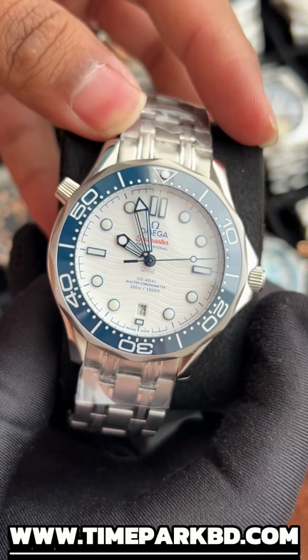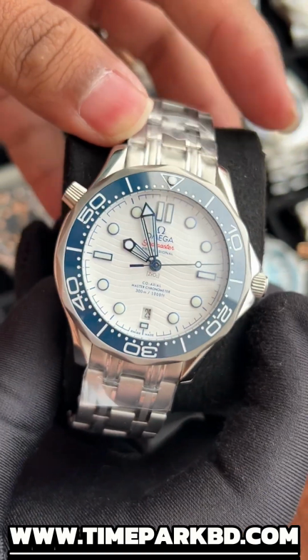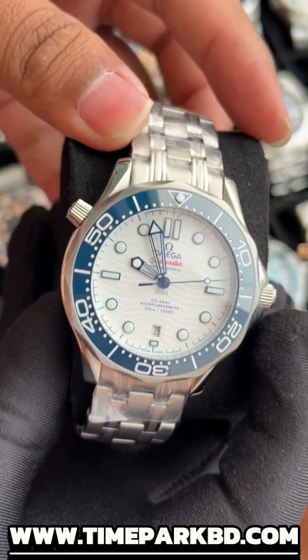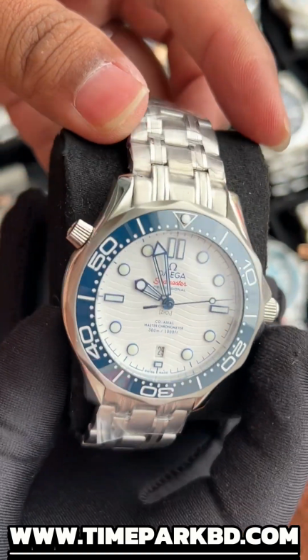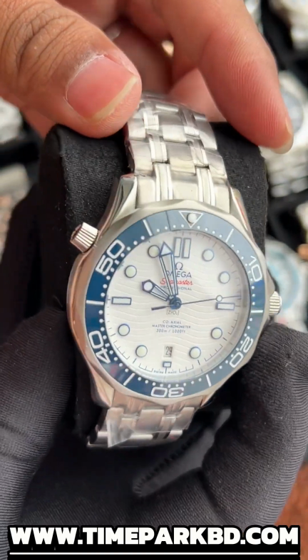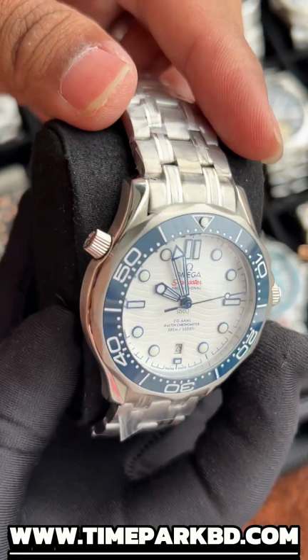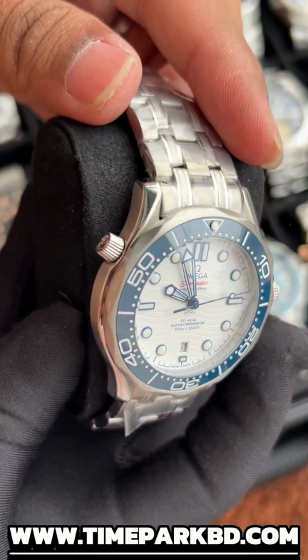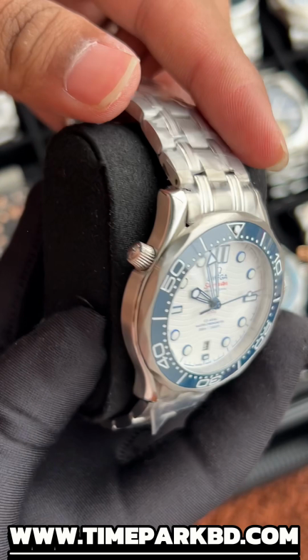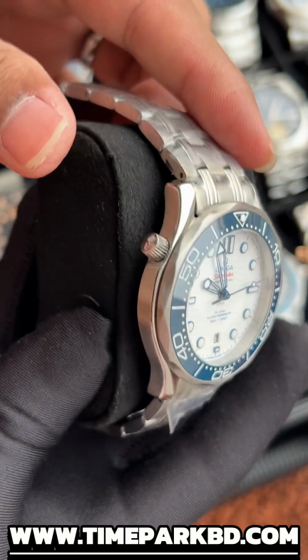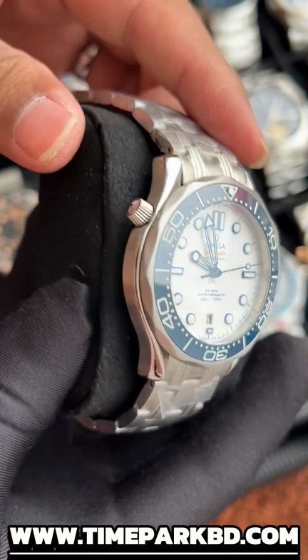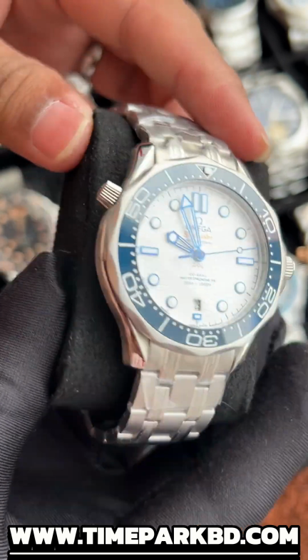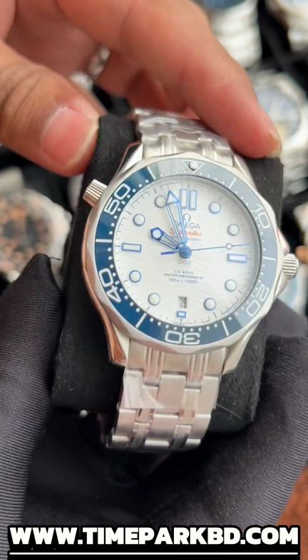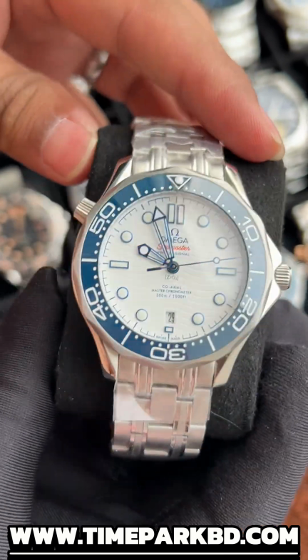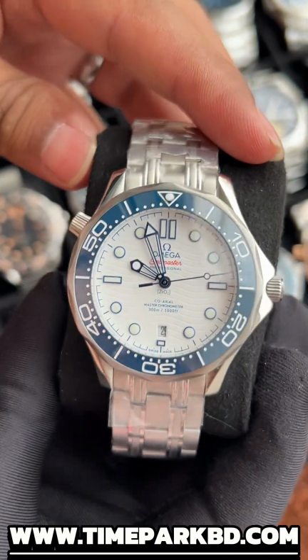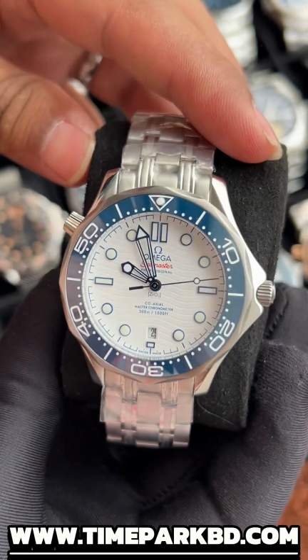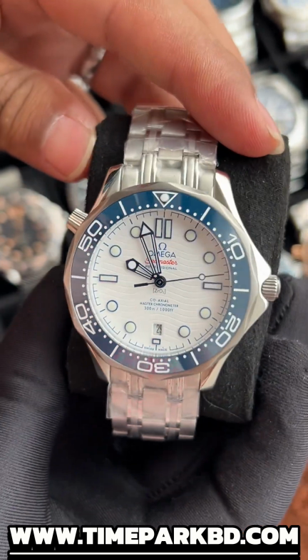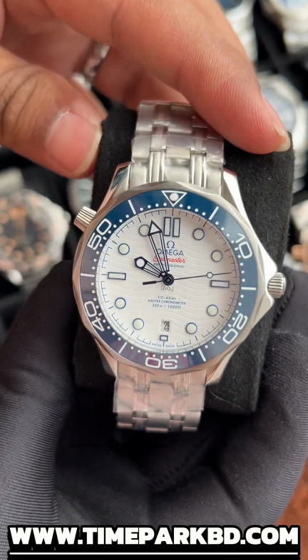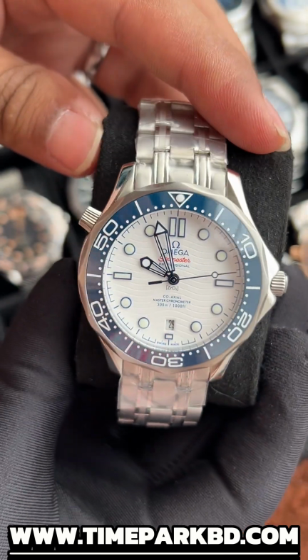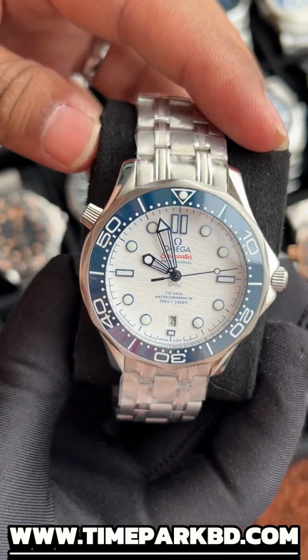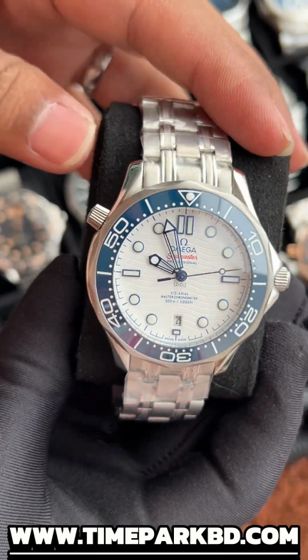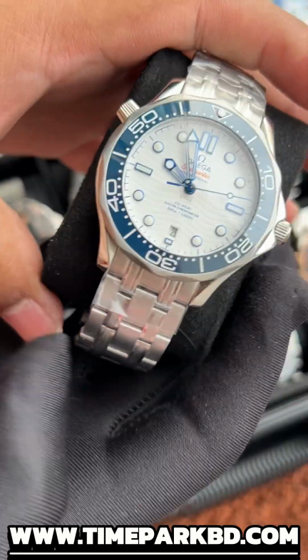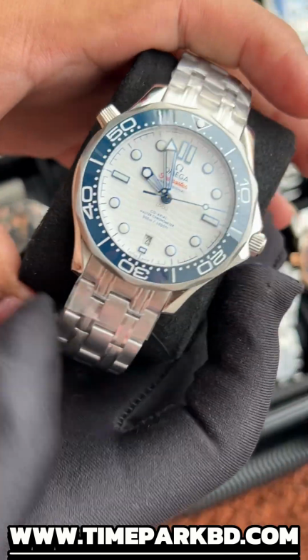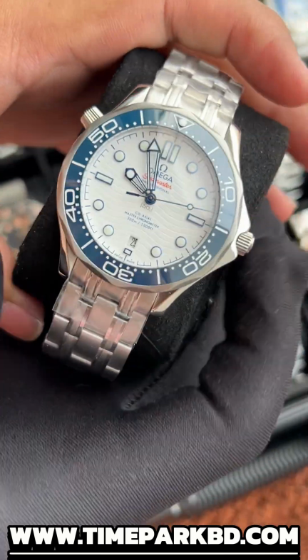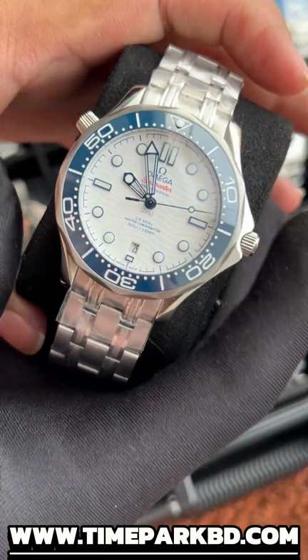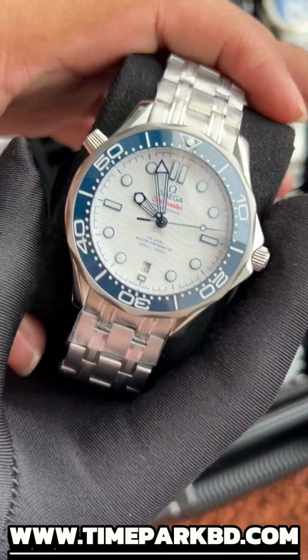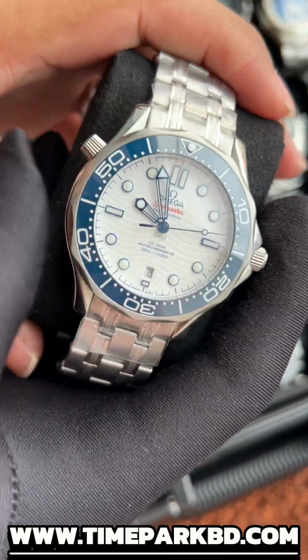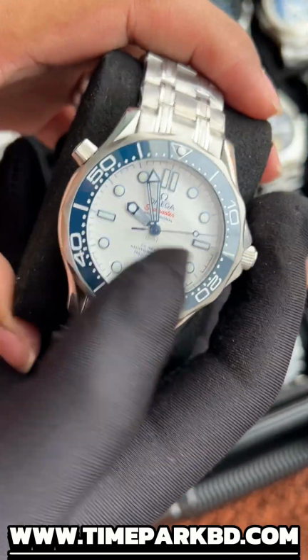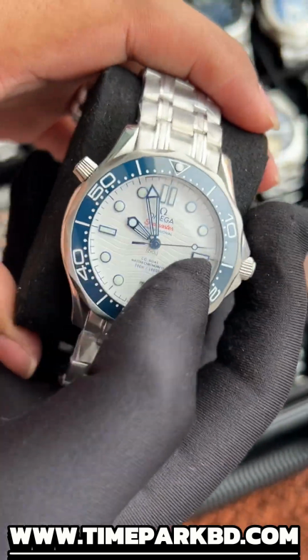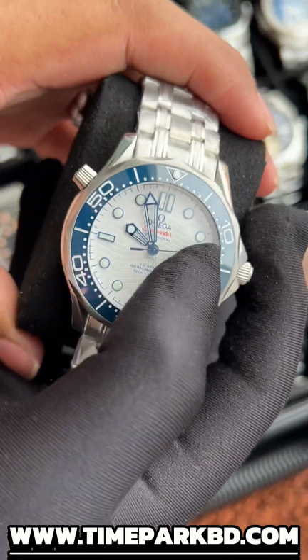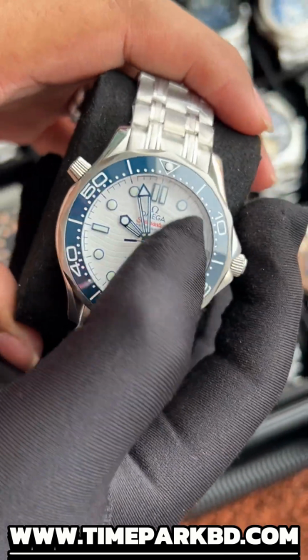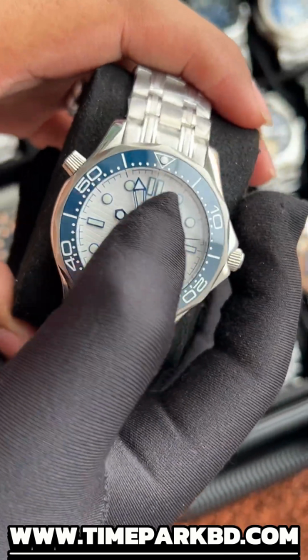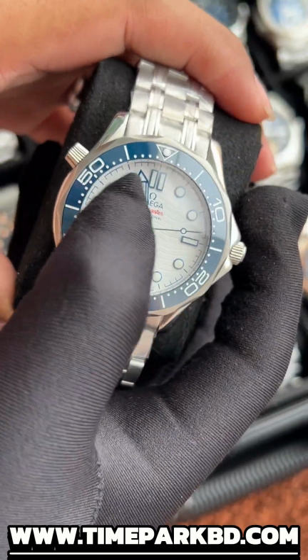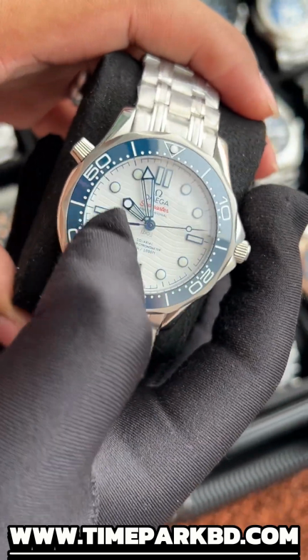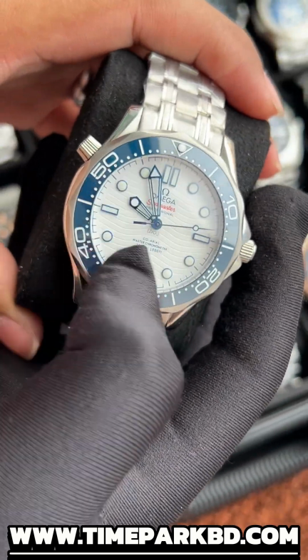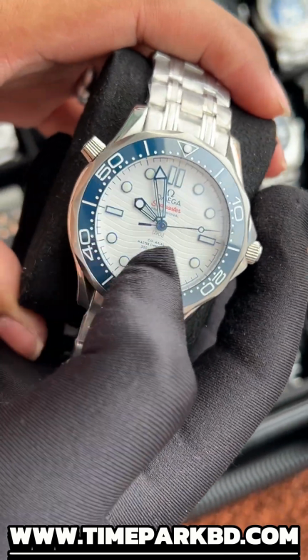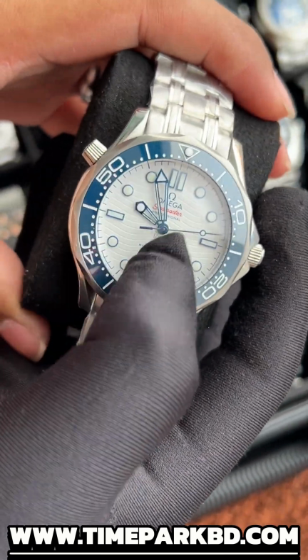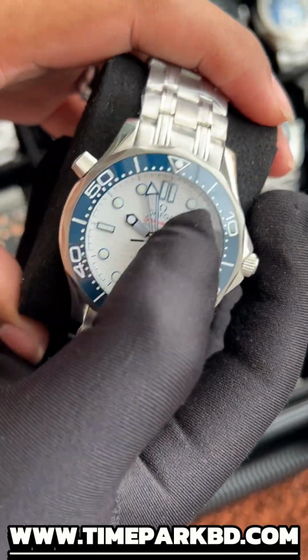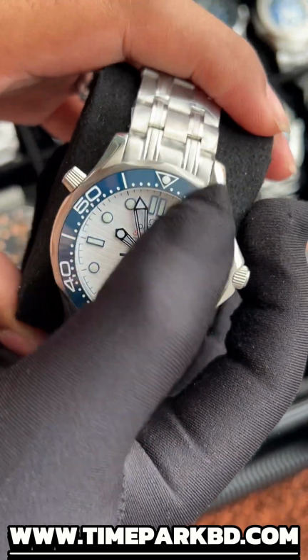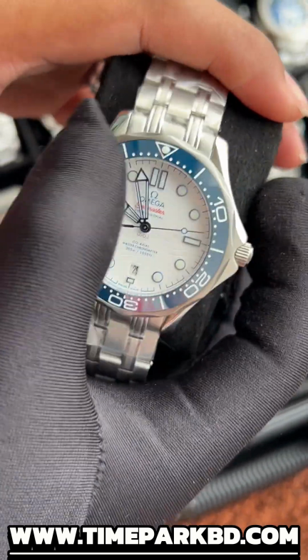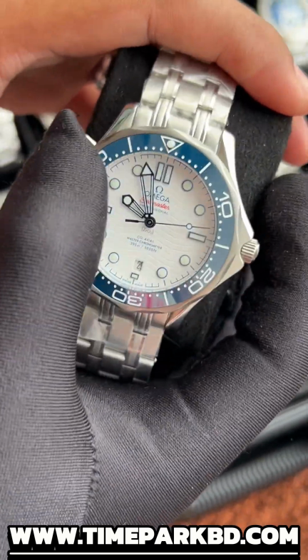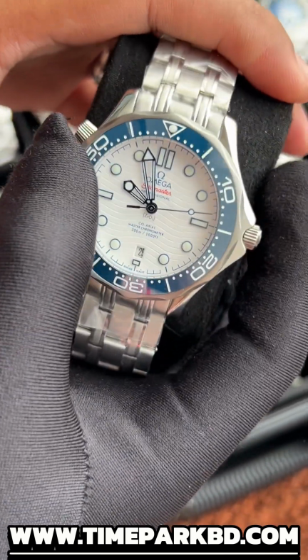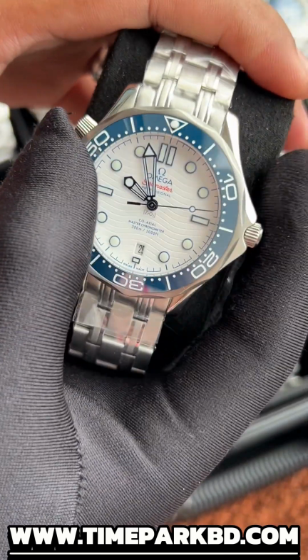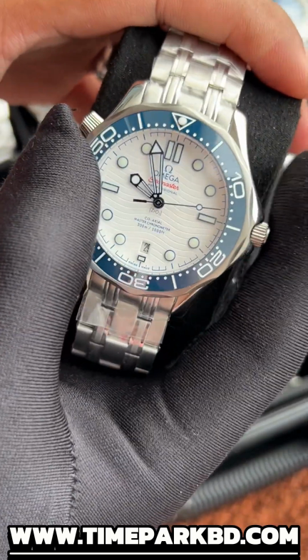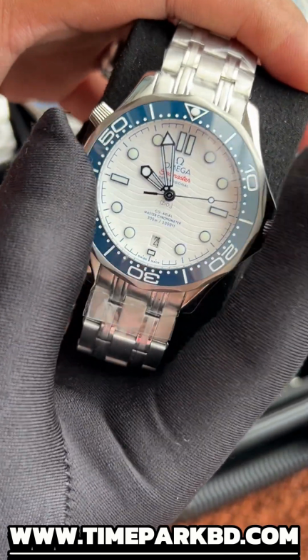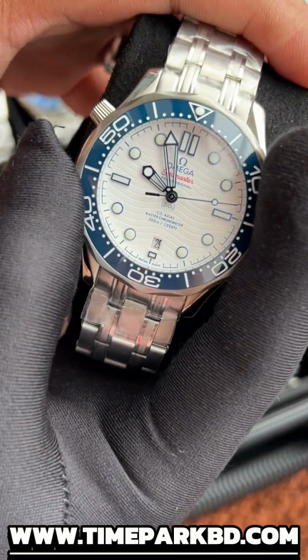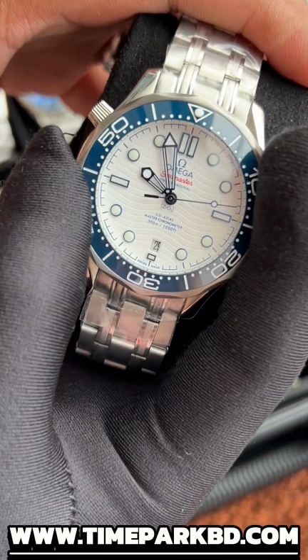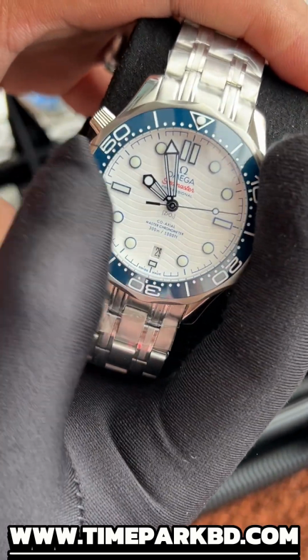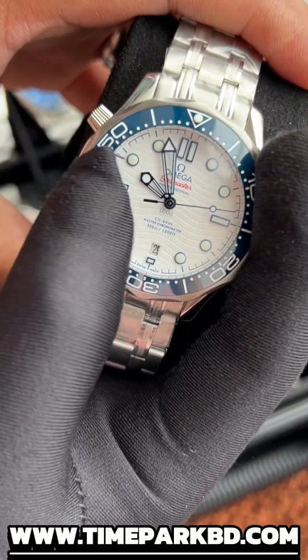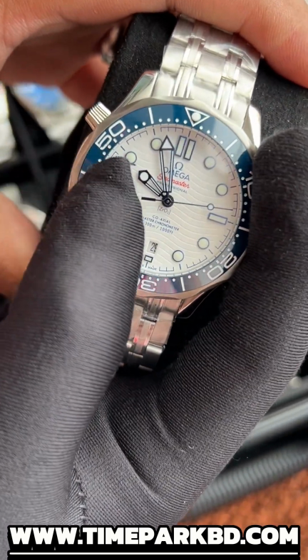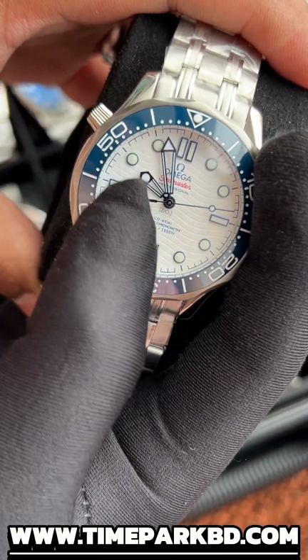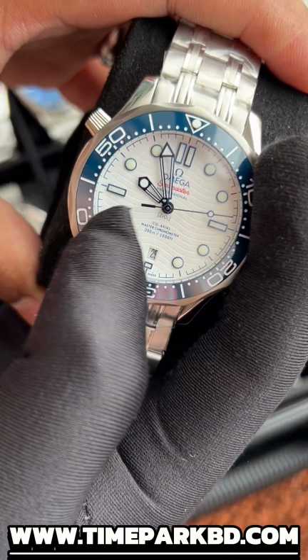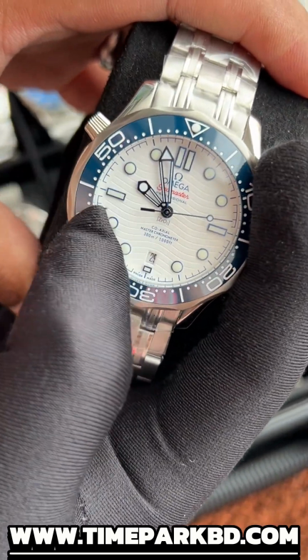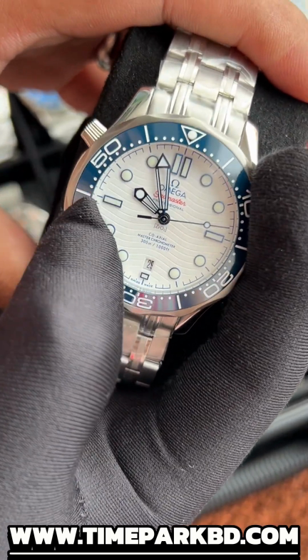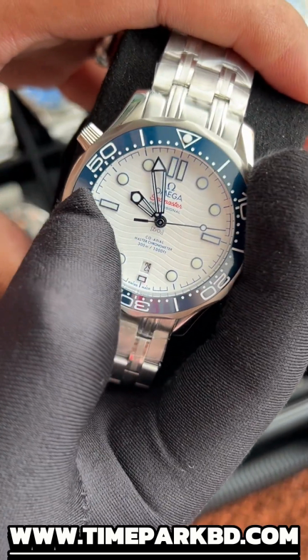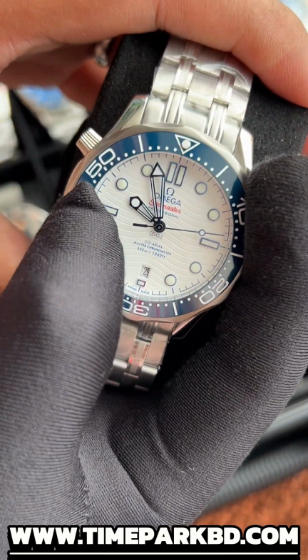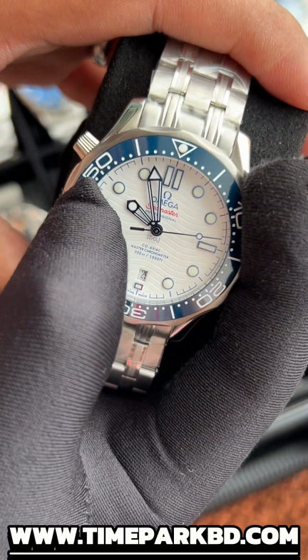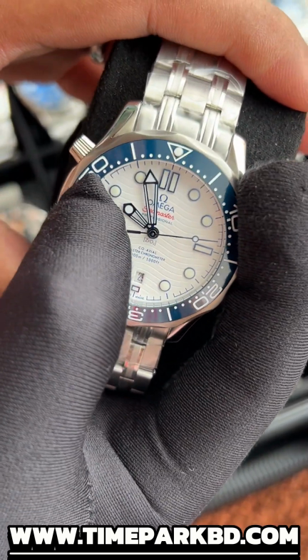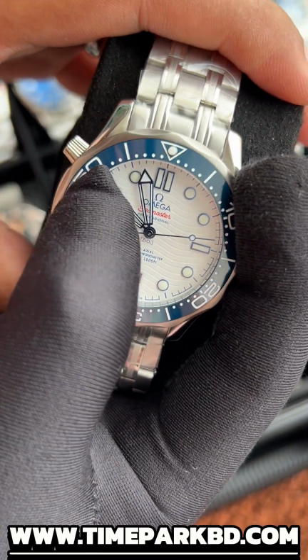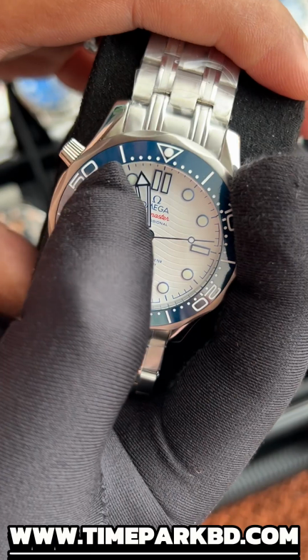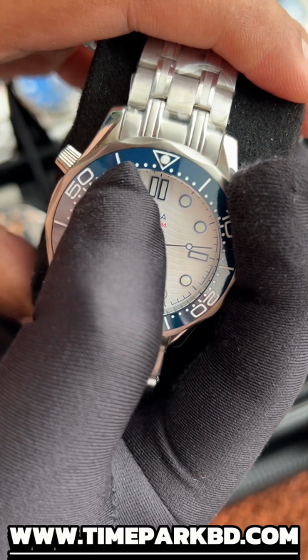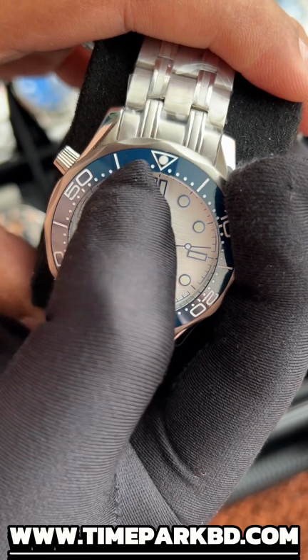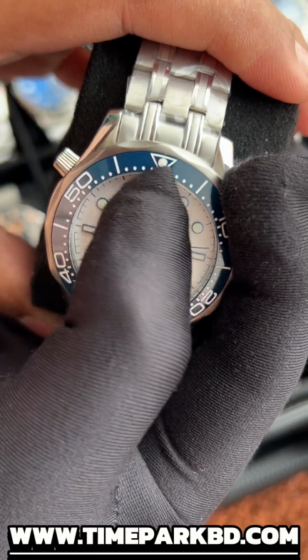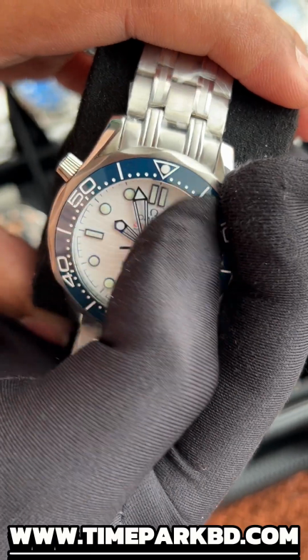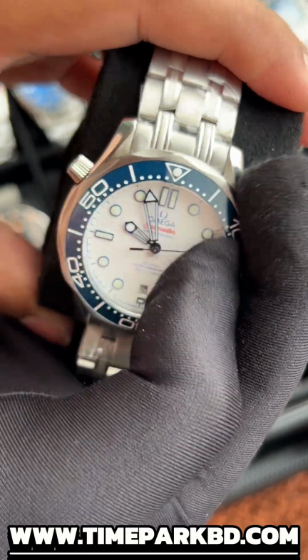It's white and blue — the Seamaster white and blue combination with tachymeter and Omega signature, rotating bezel, and open back caseback.